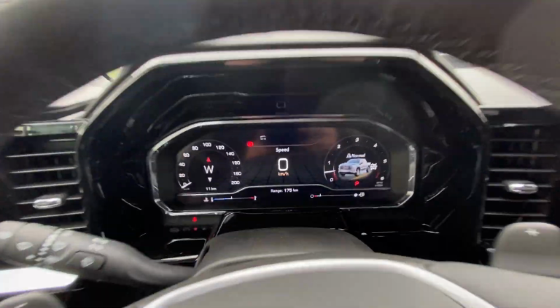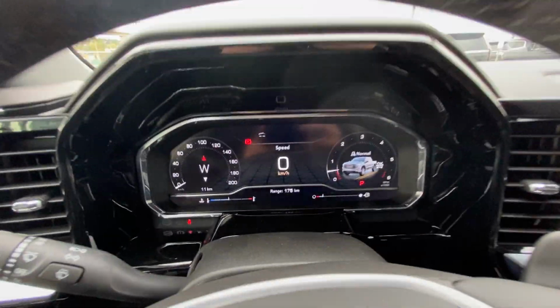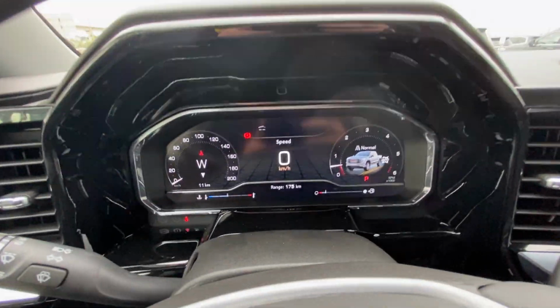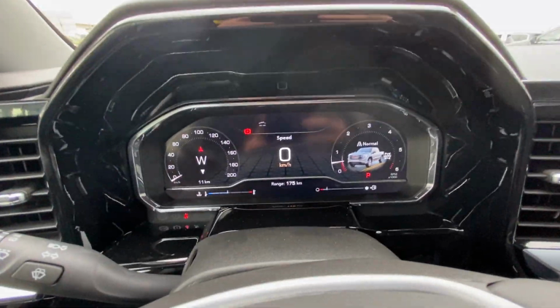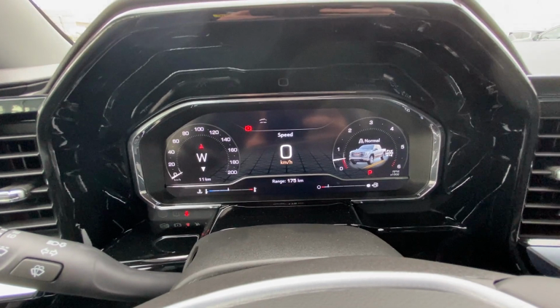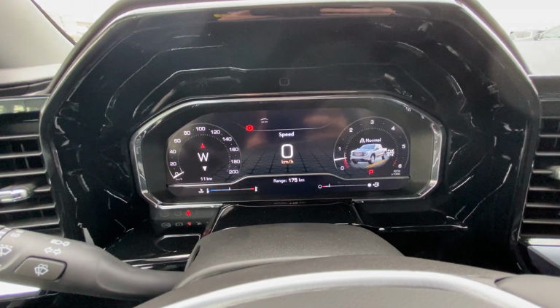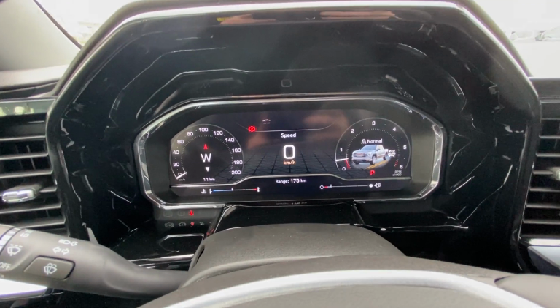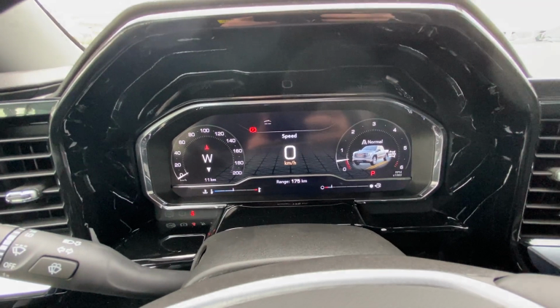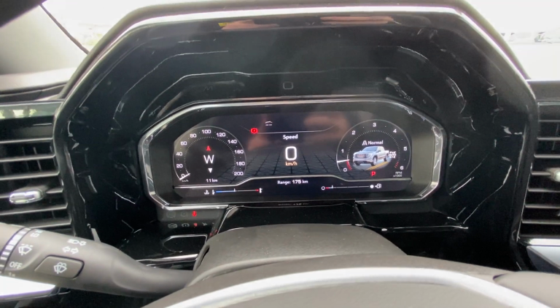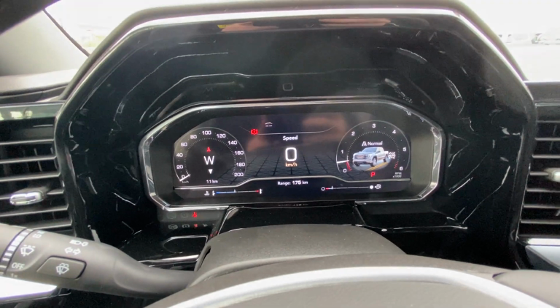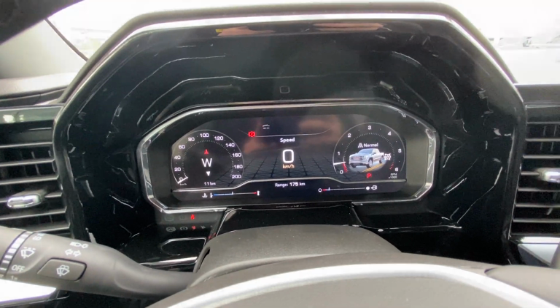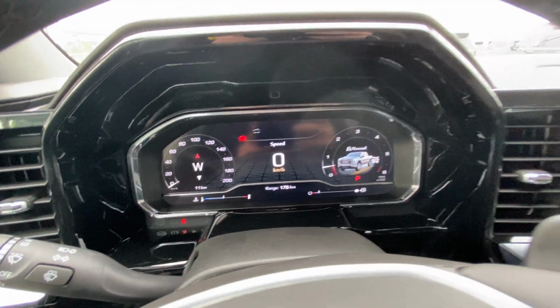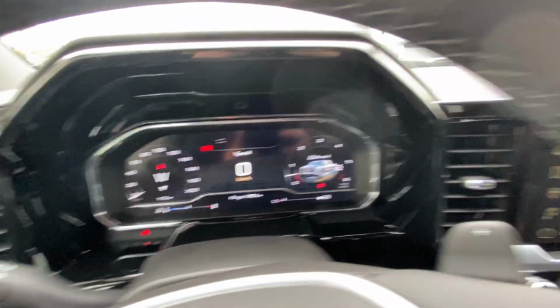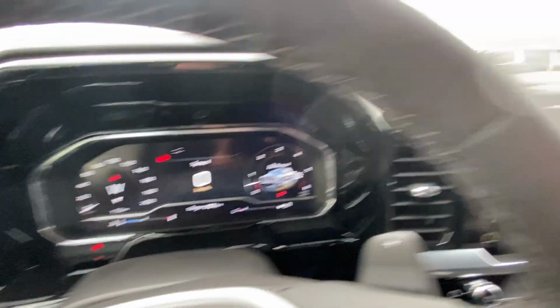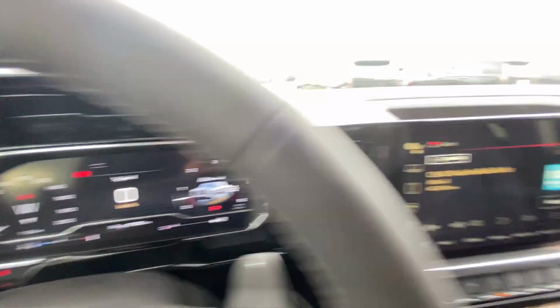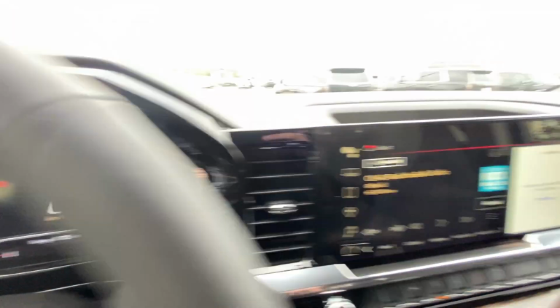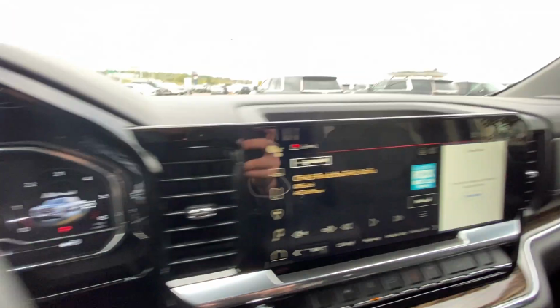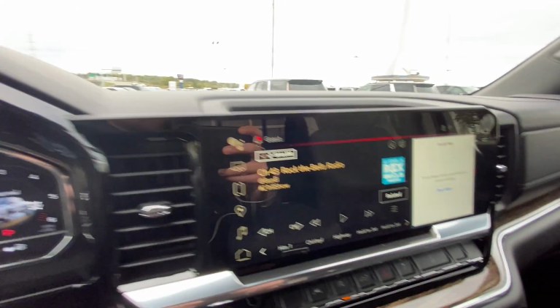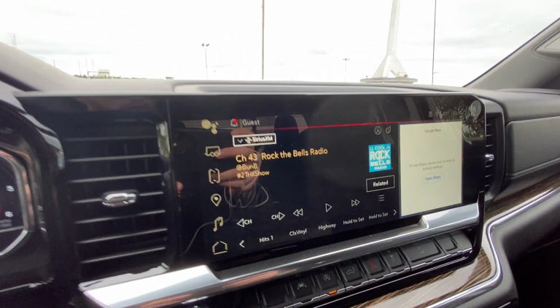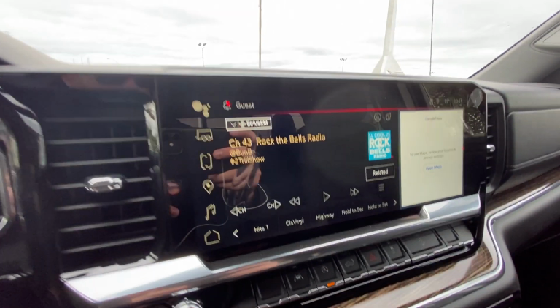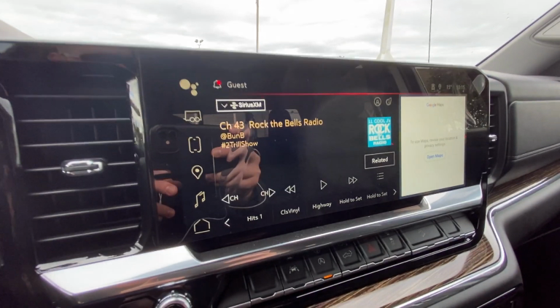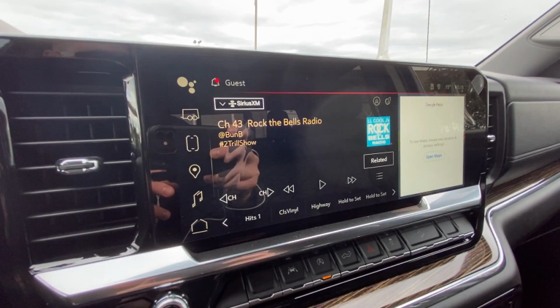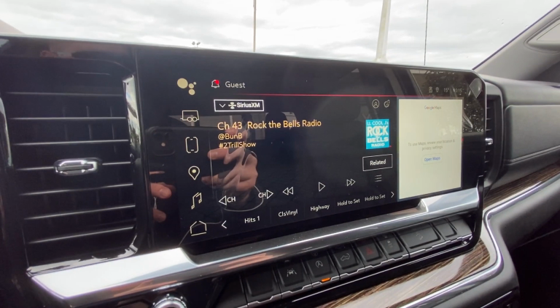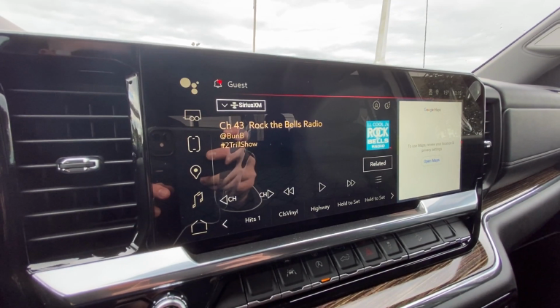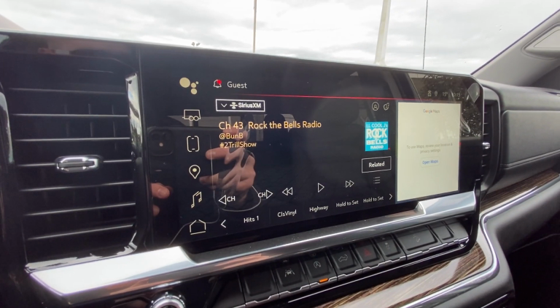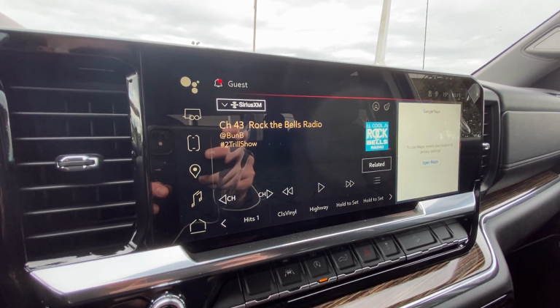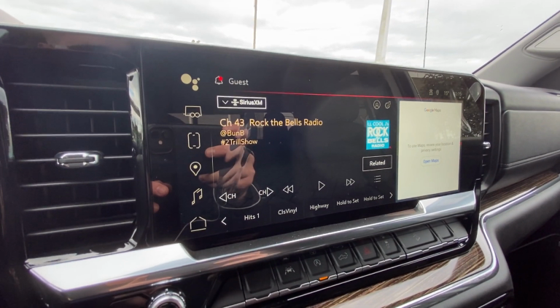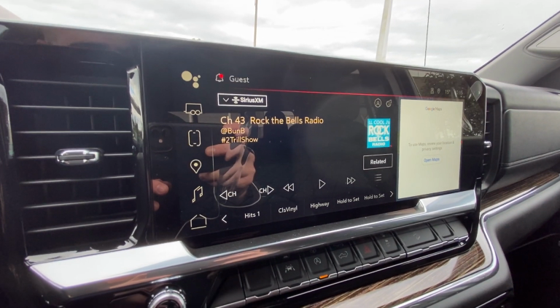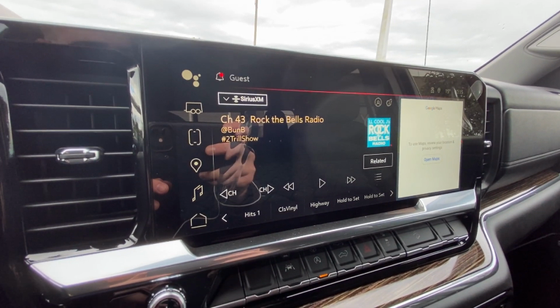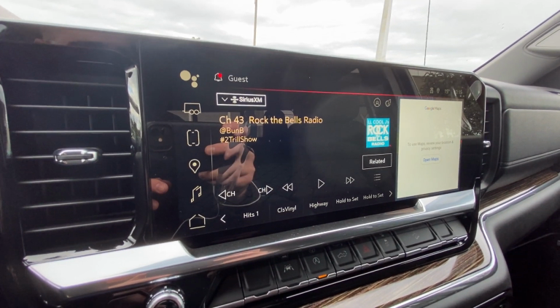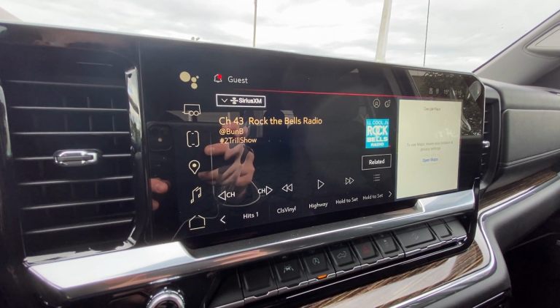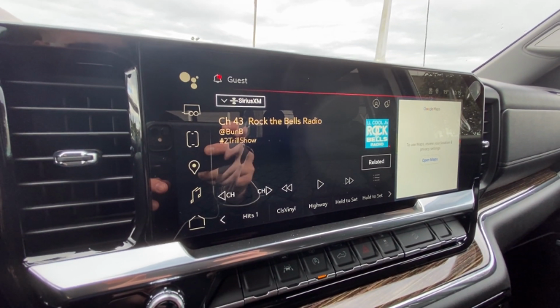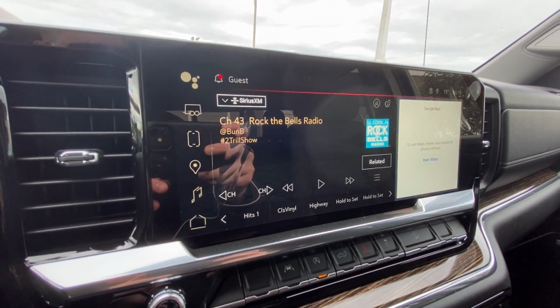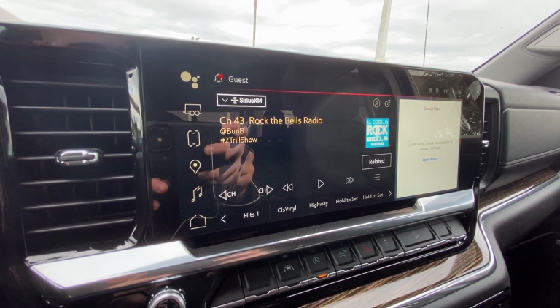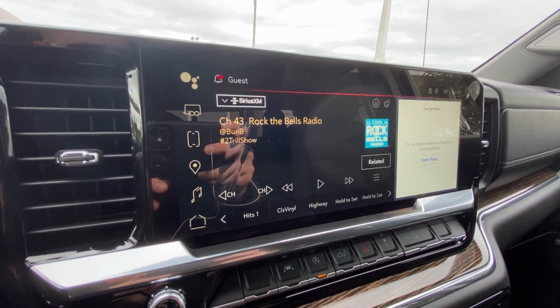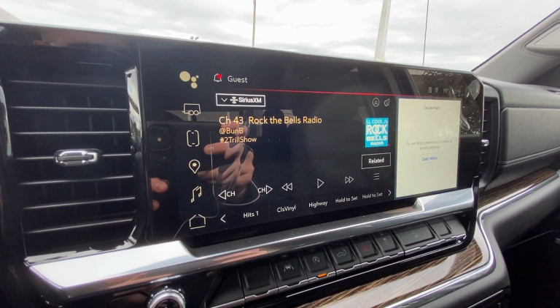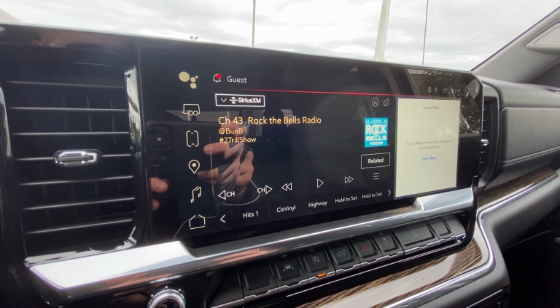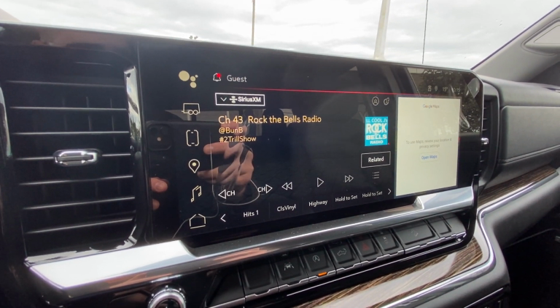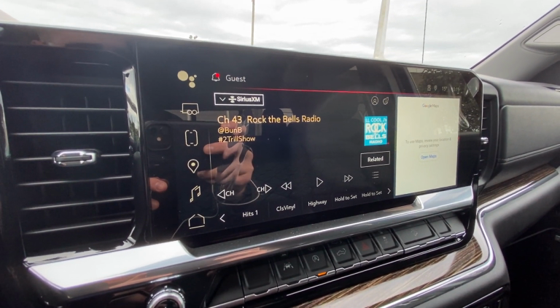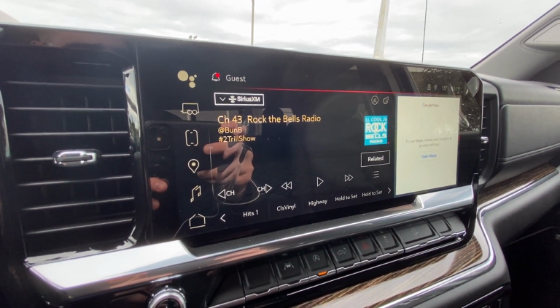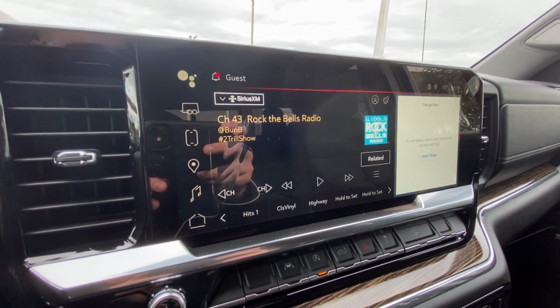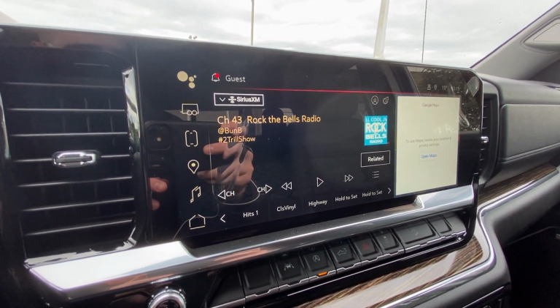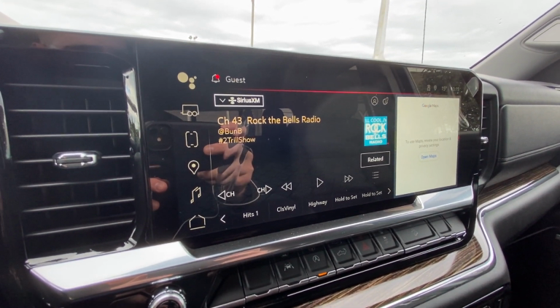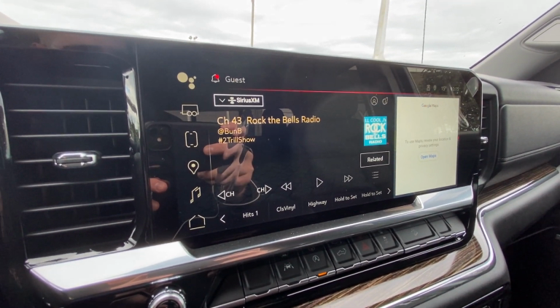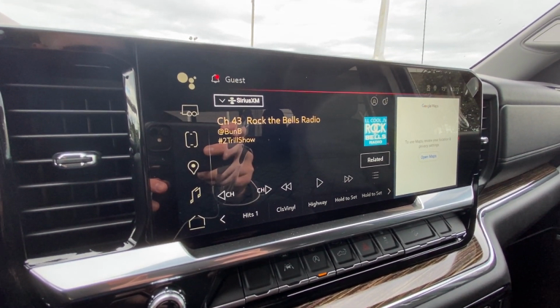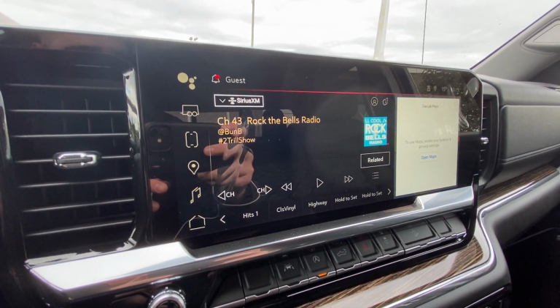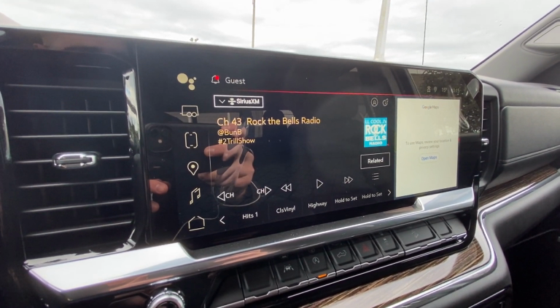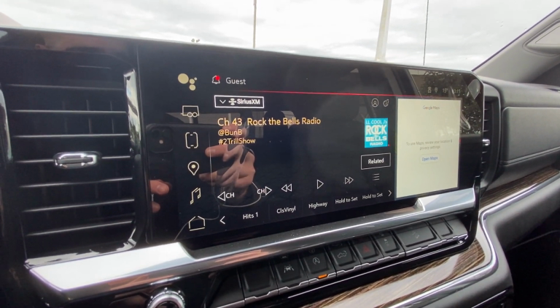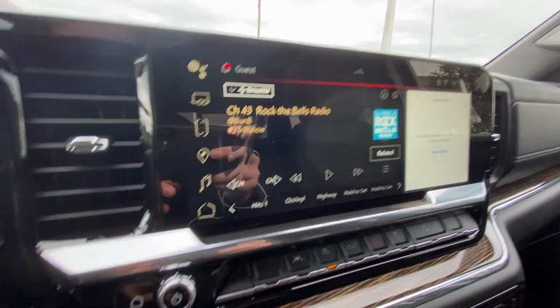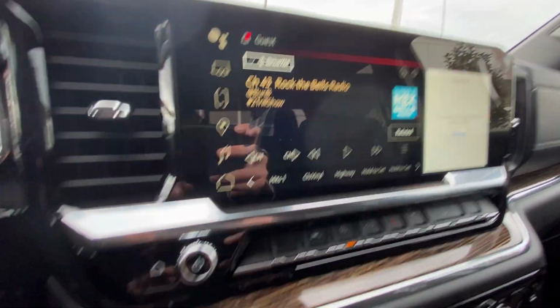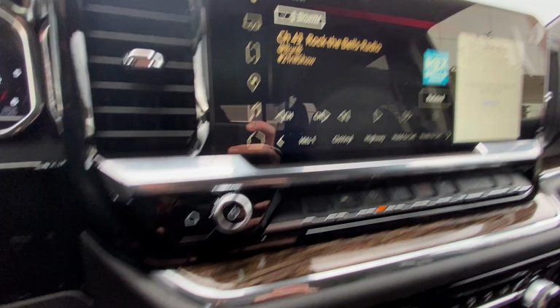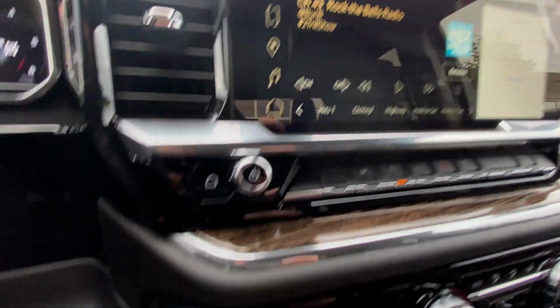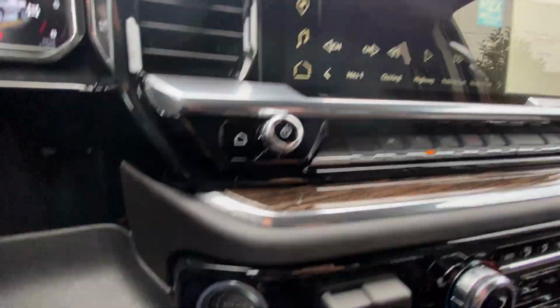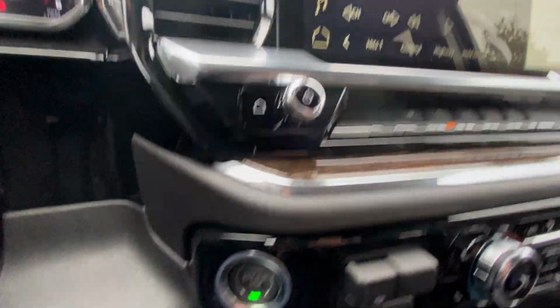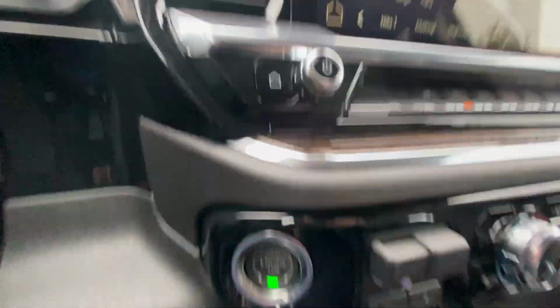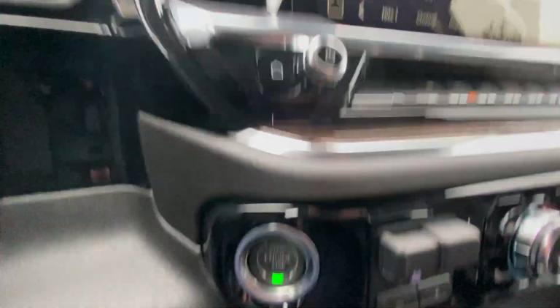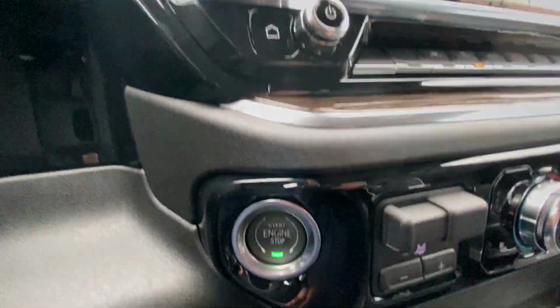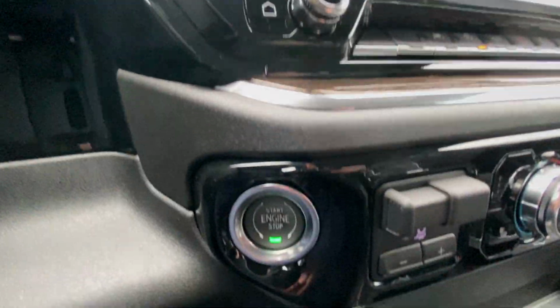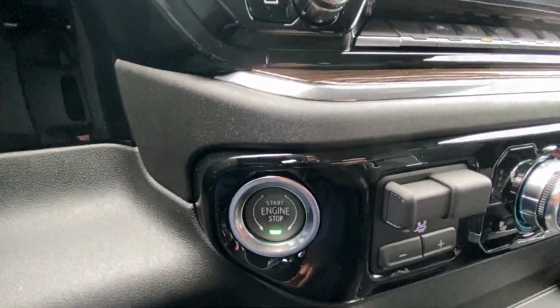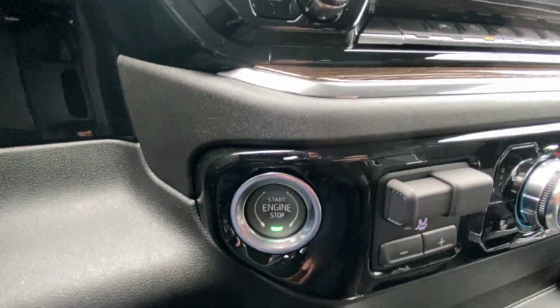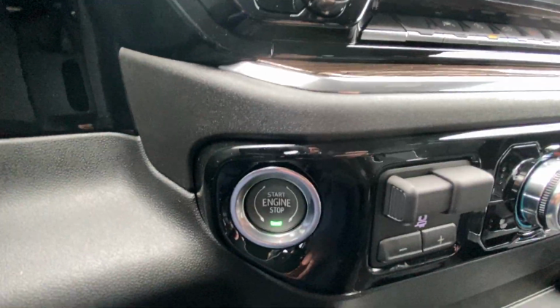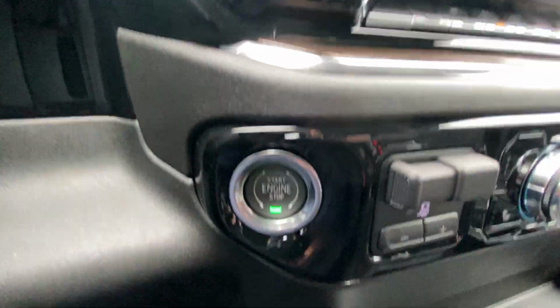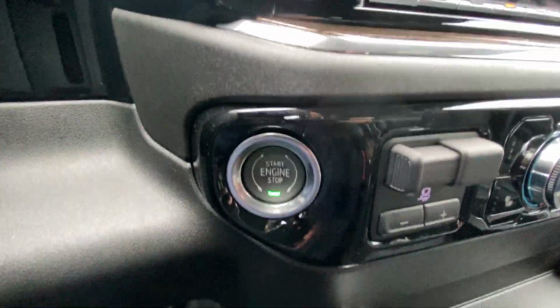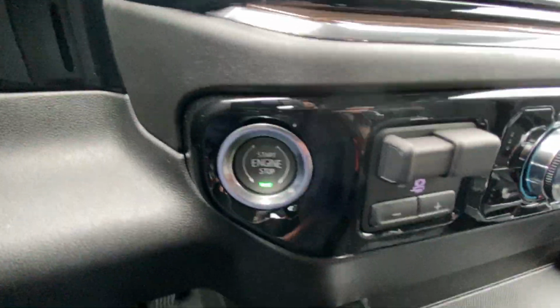The leather-wrapped heated steering wheel comes with paddle shifters and a full digital gauge cluster. The 13.4-inch touchscreen is complete with Android Auto, Apple CarPlay, and Navigation.